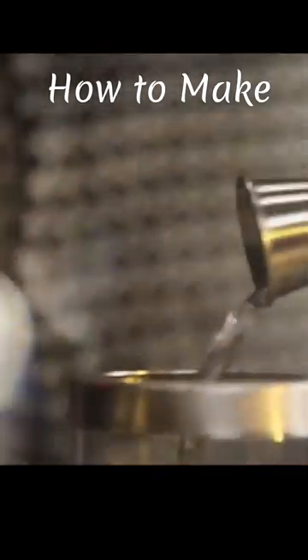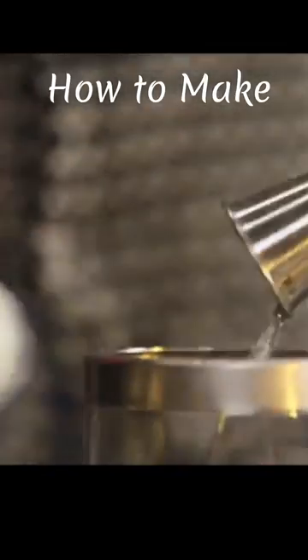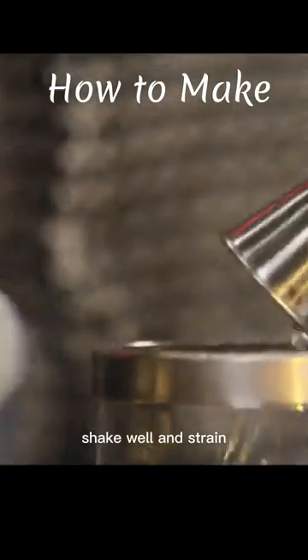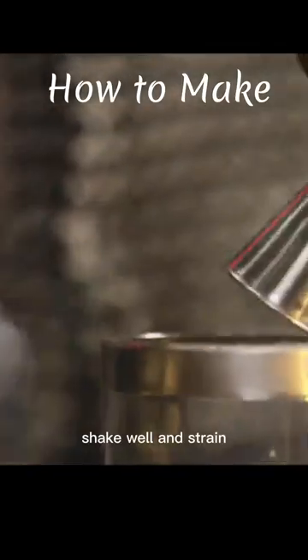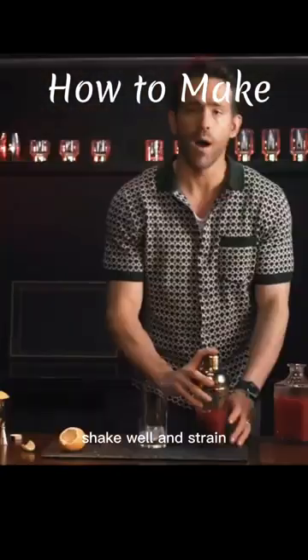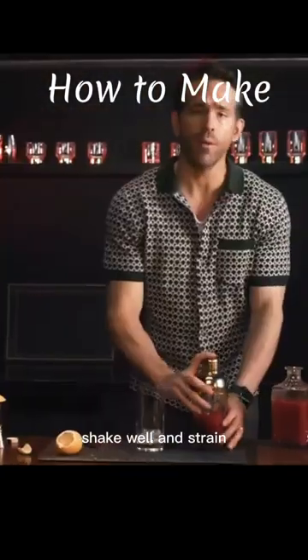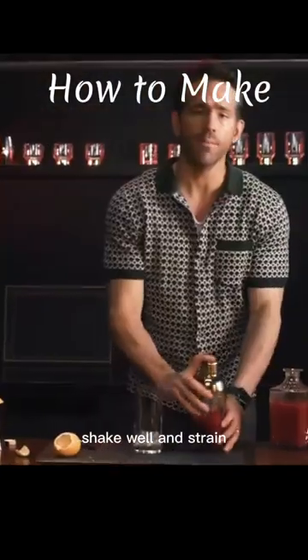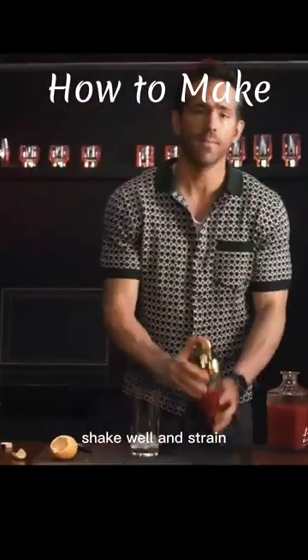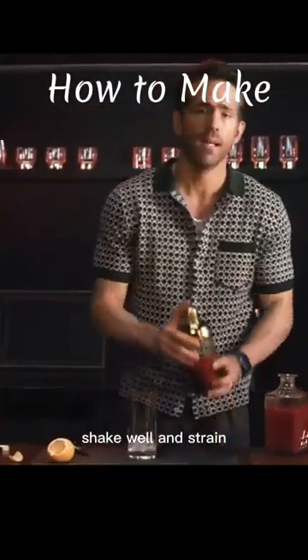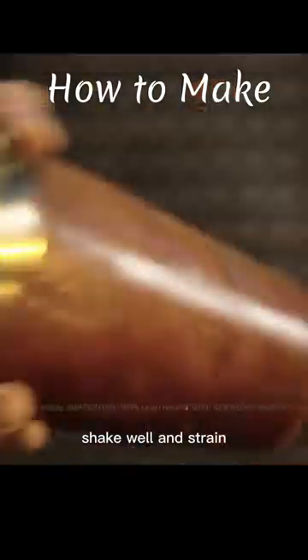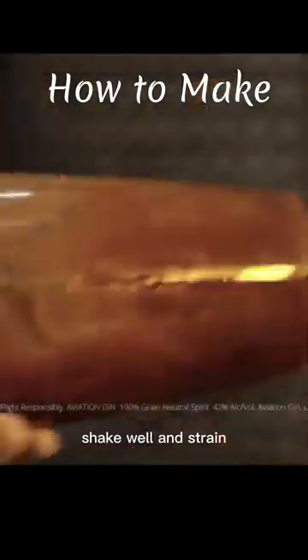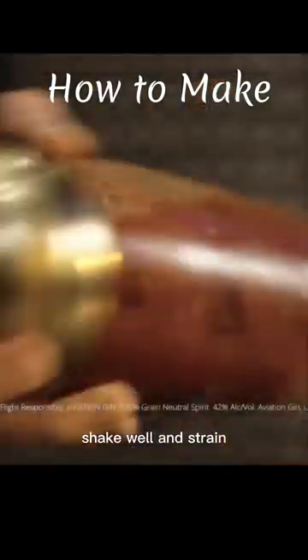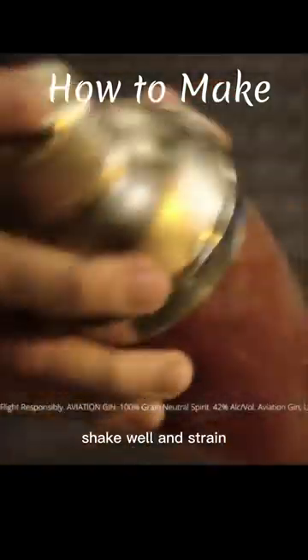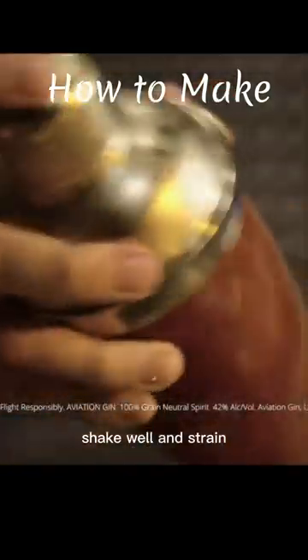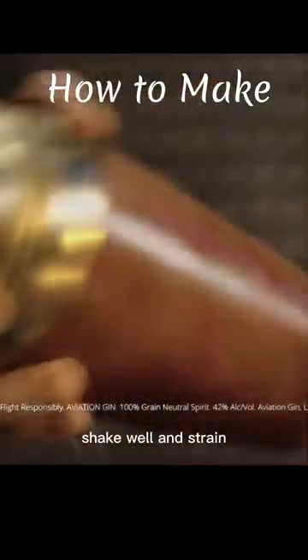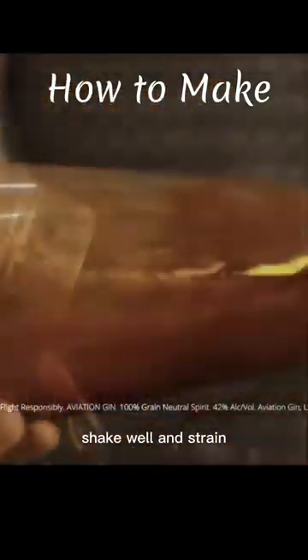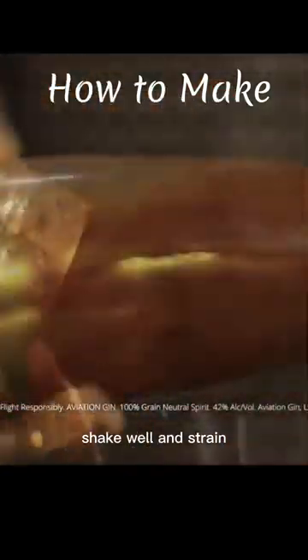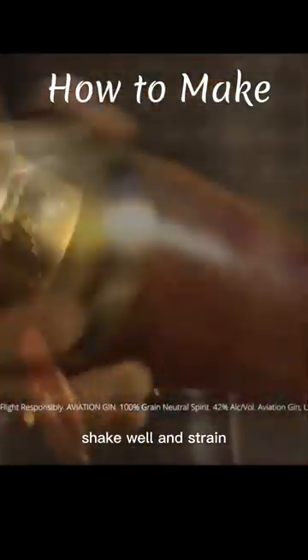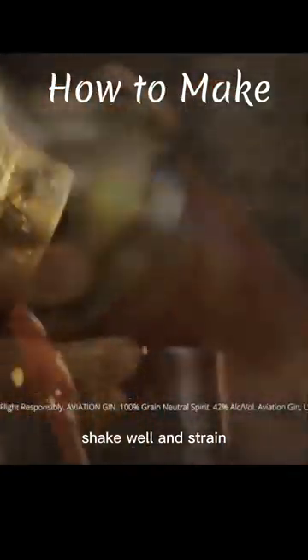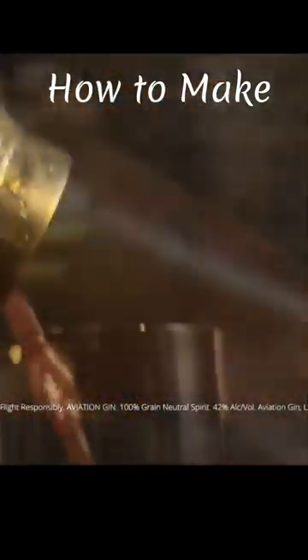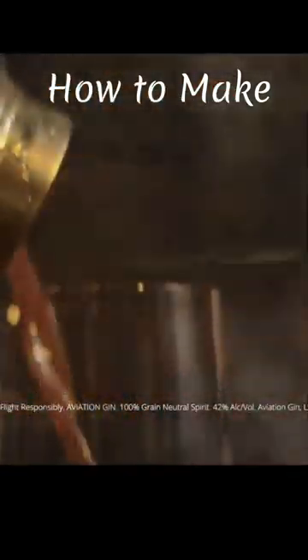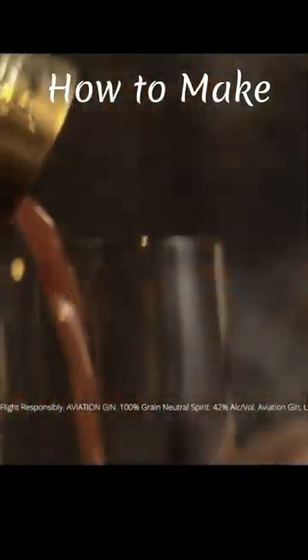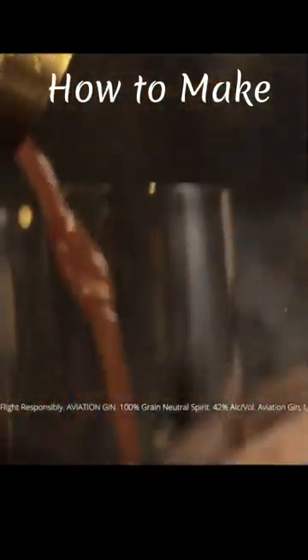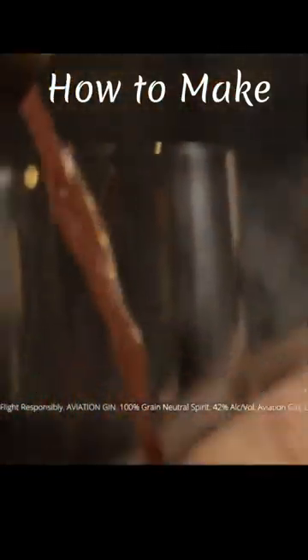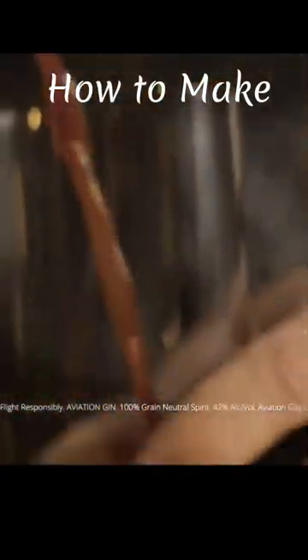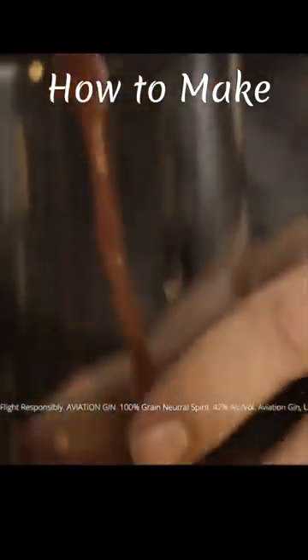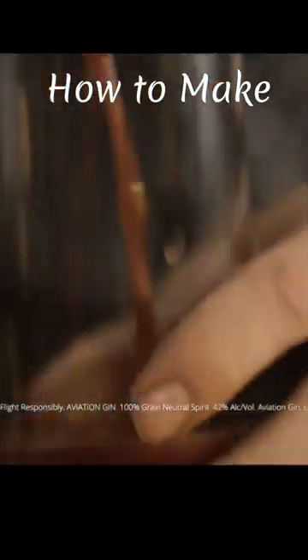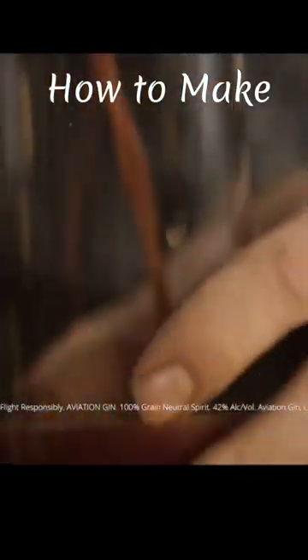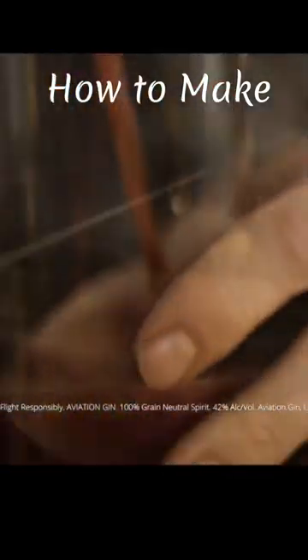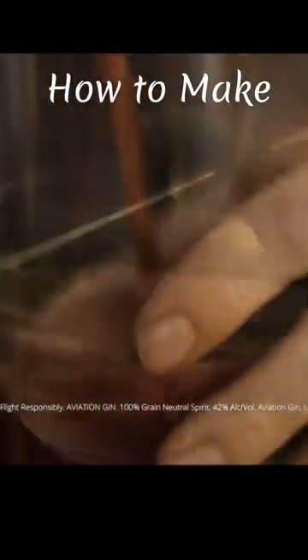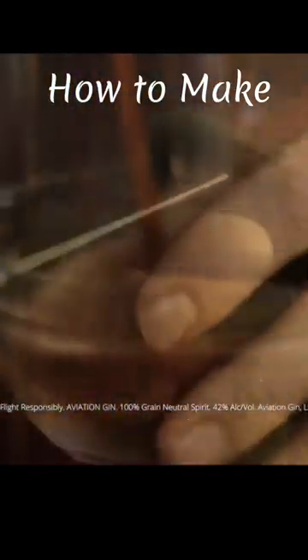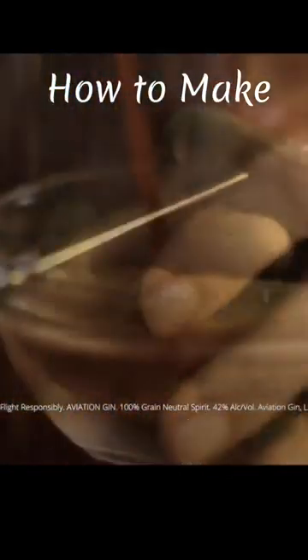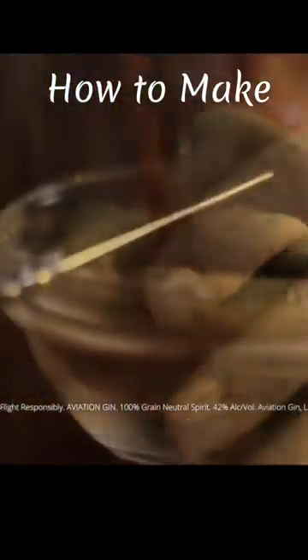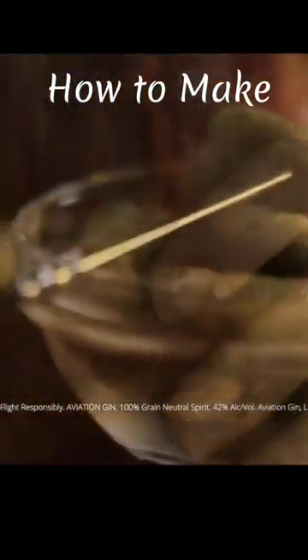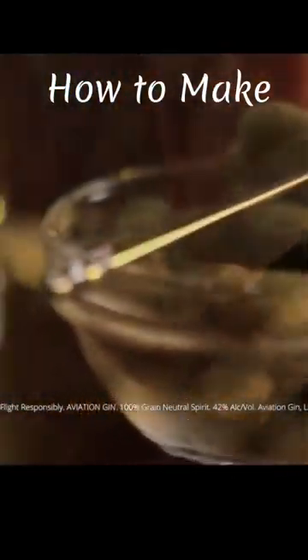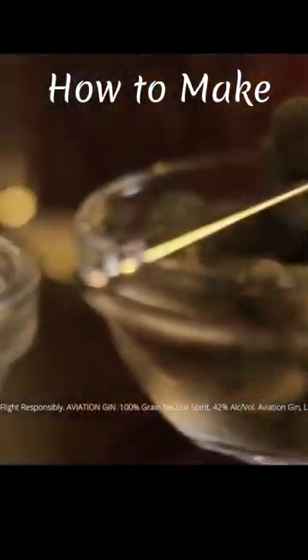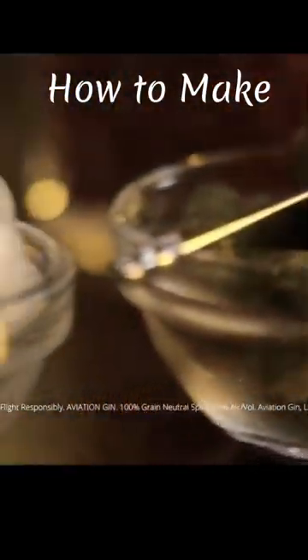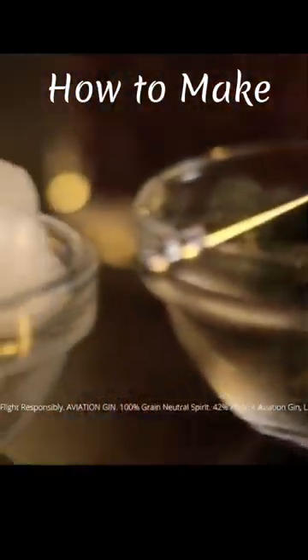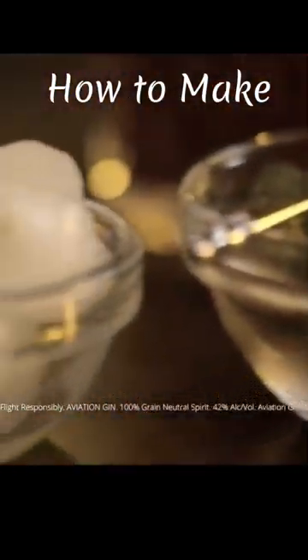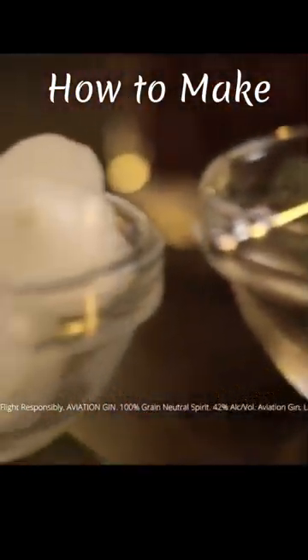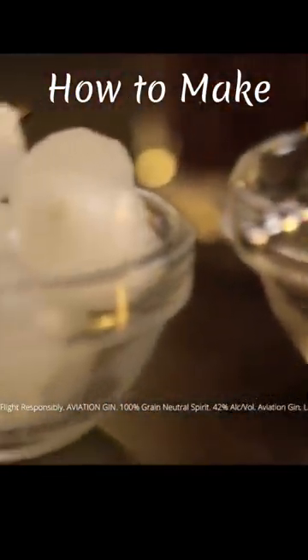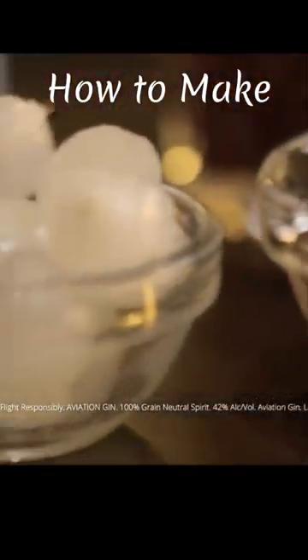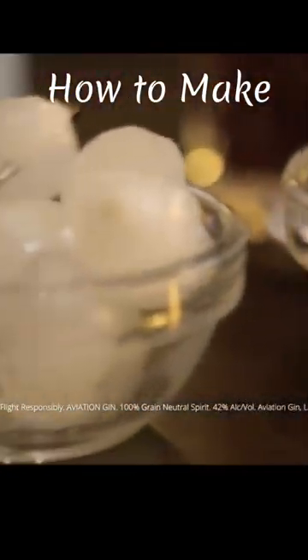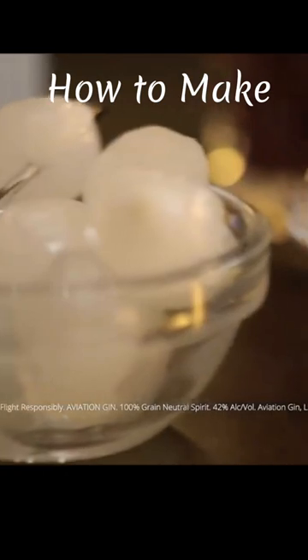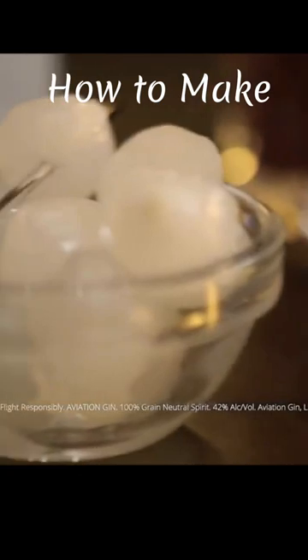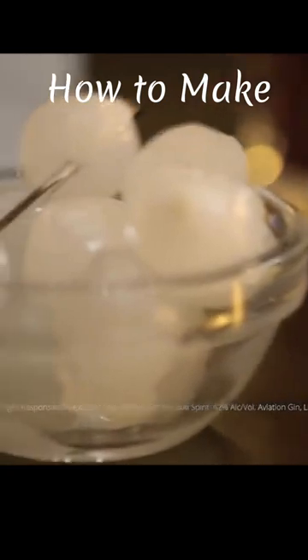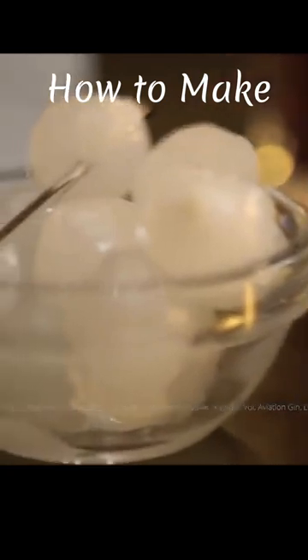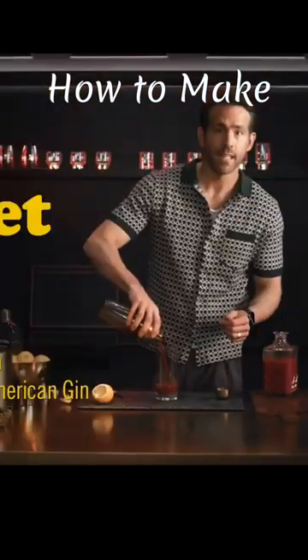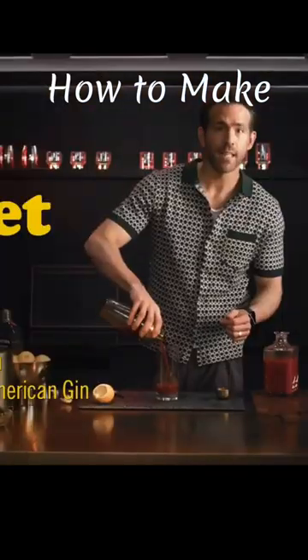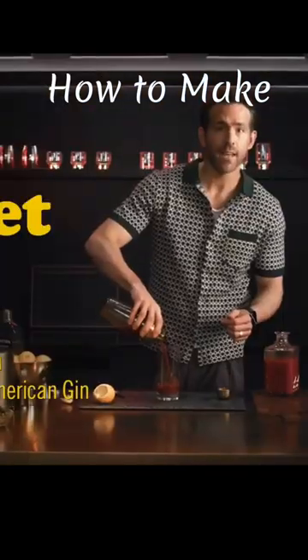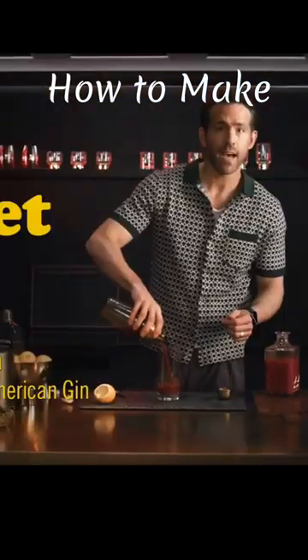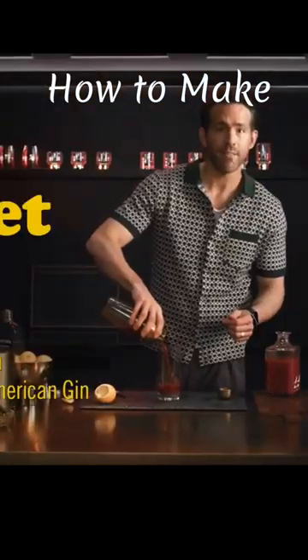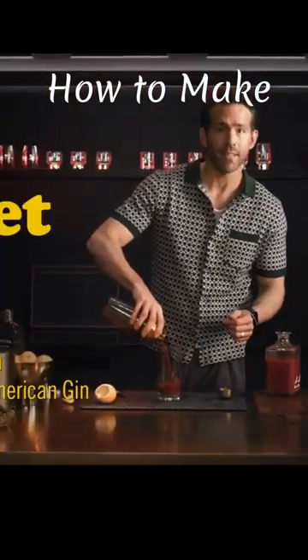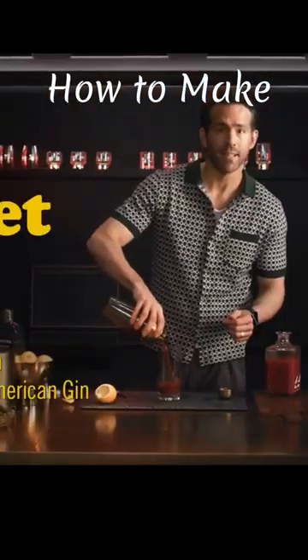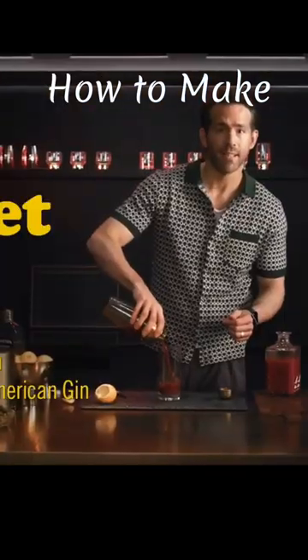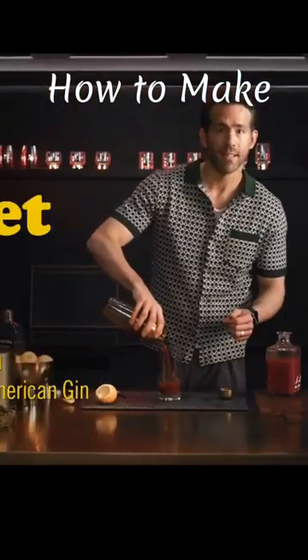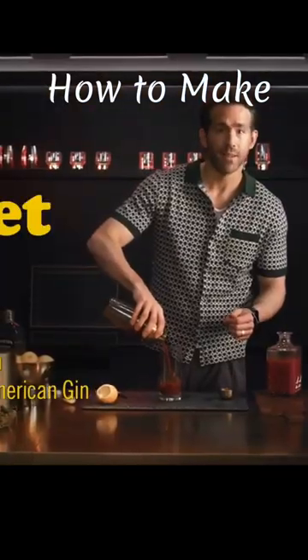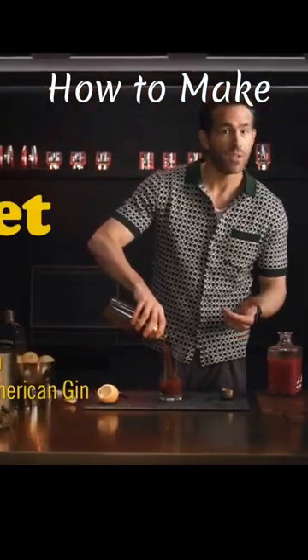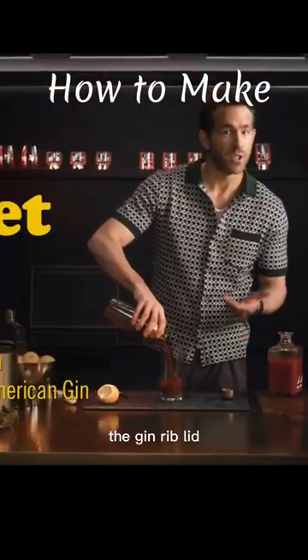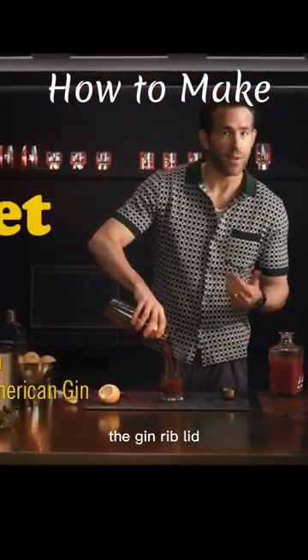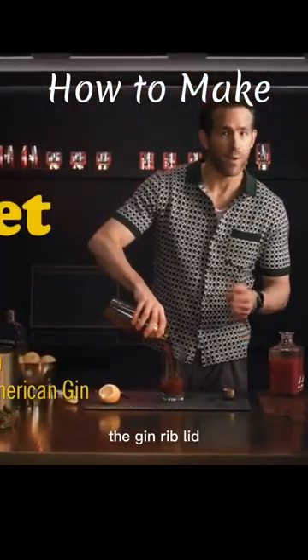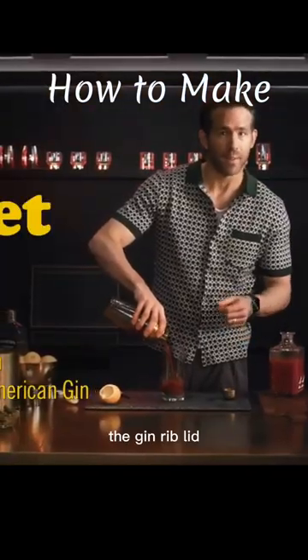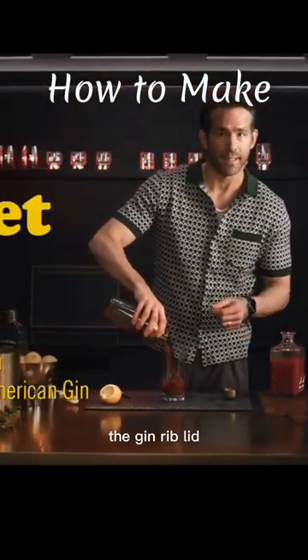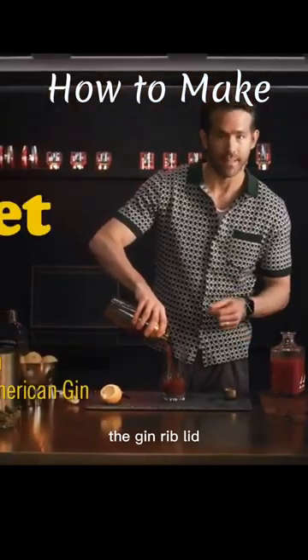Shake well and strain. With a garnish, a pickle and an onion. And there you have it, the gin riblet.